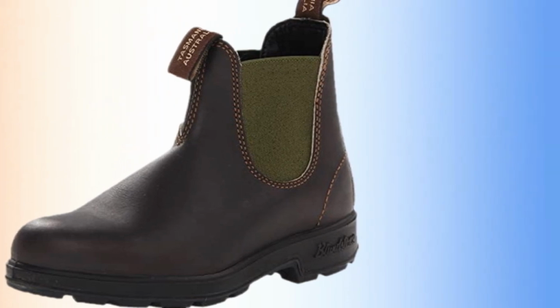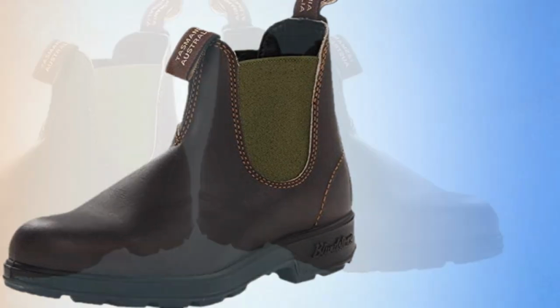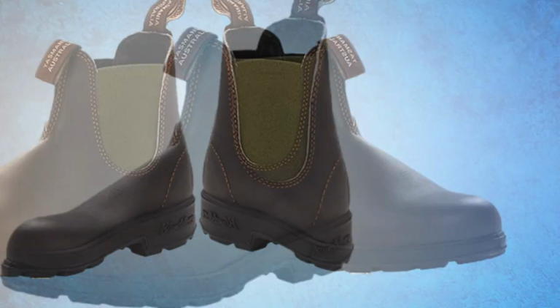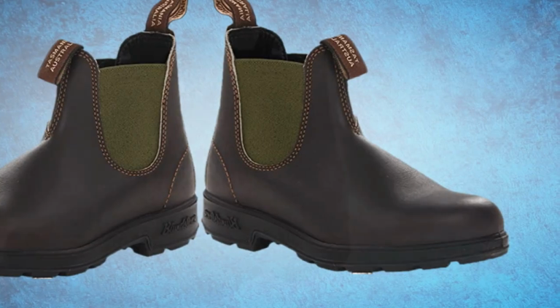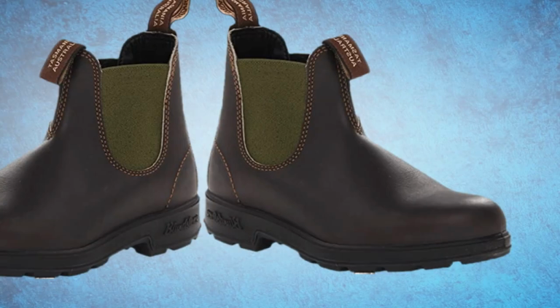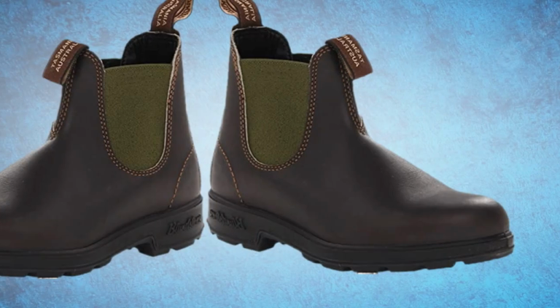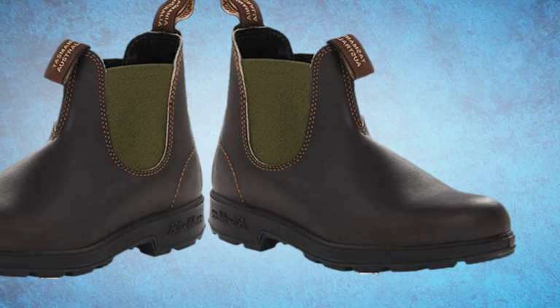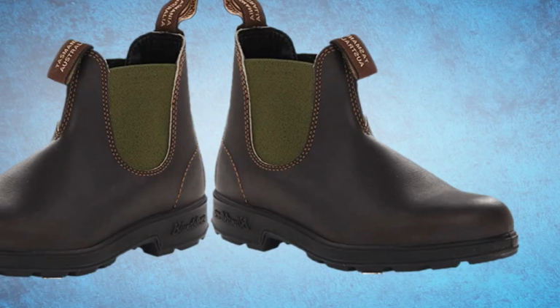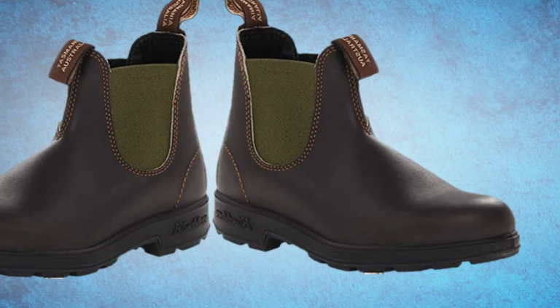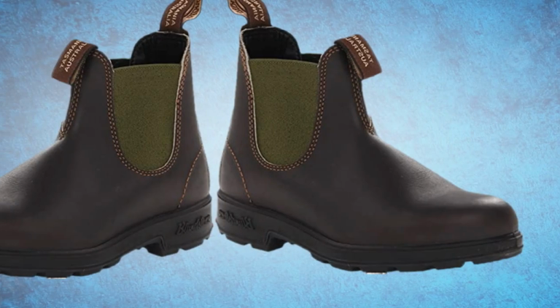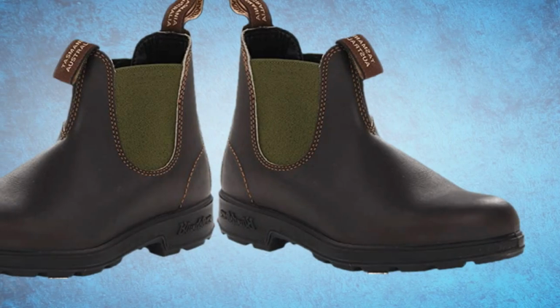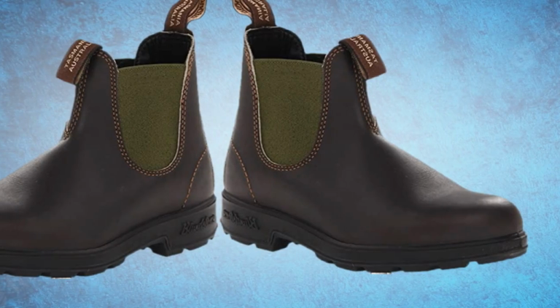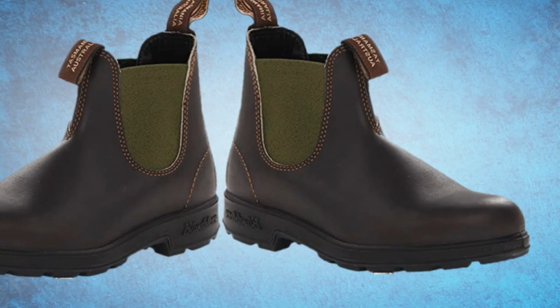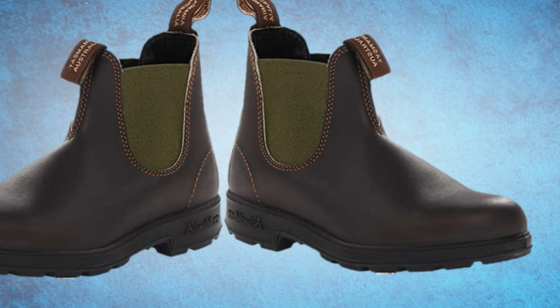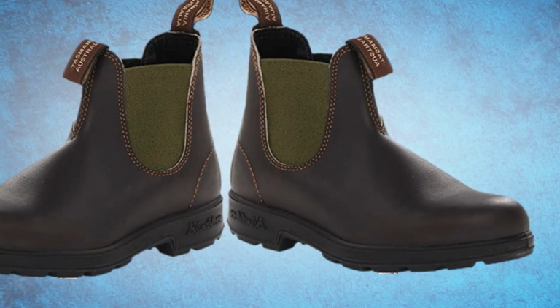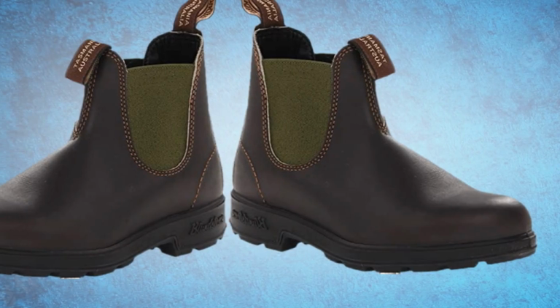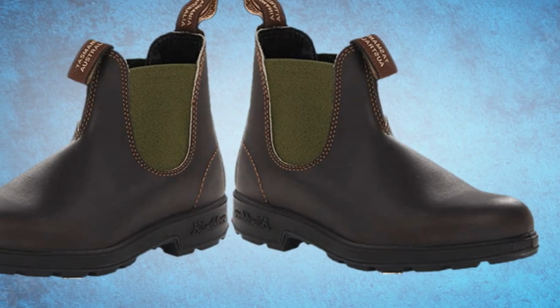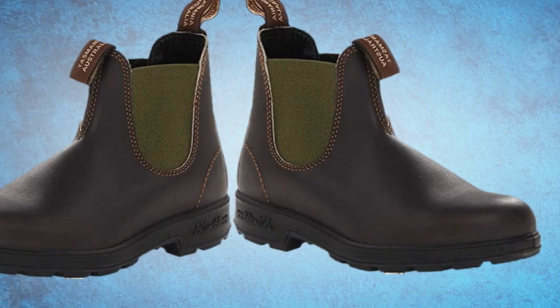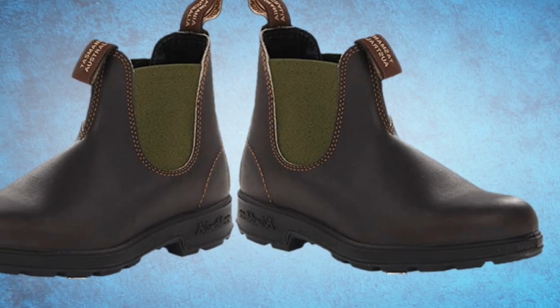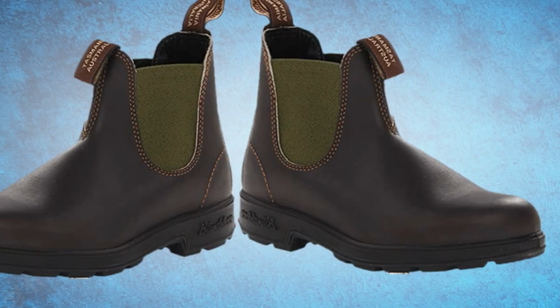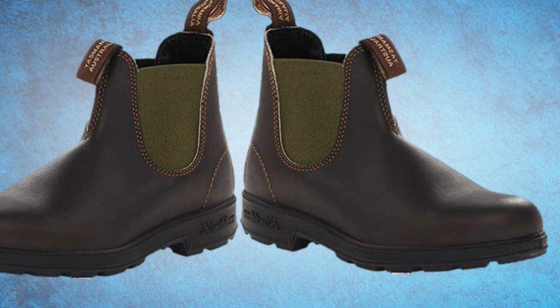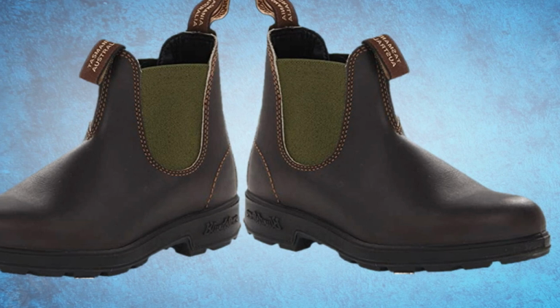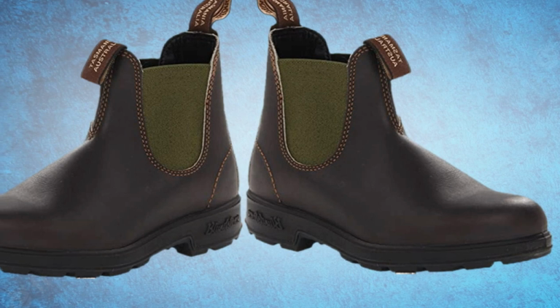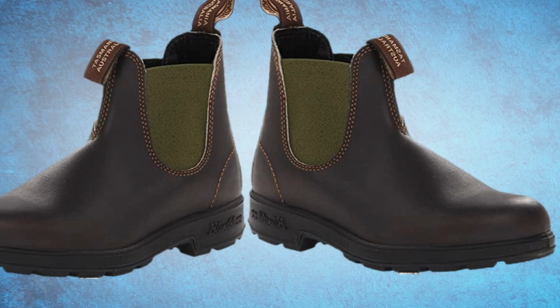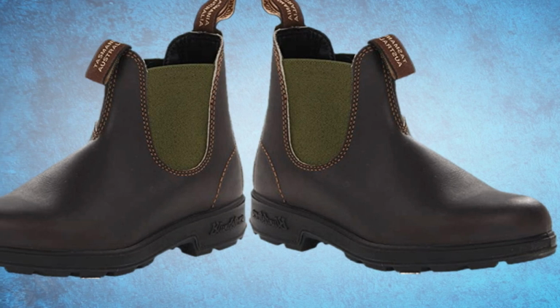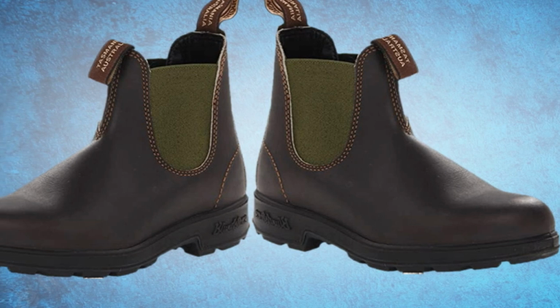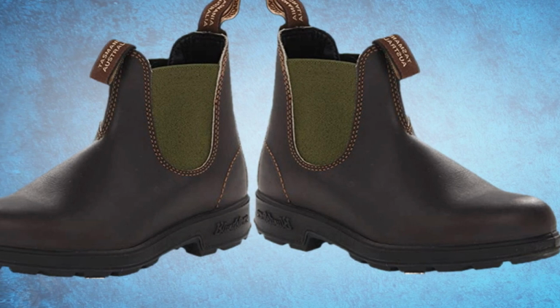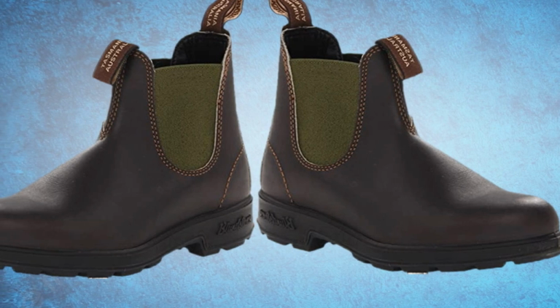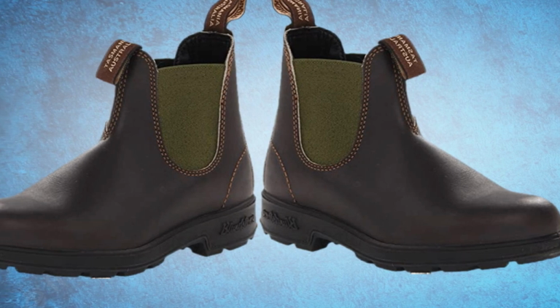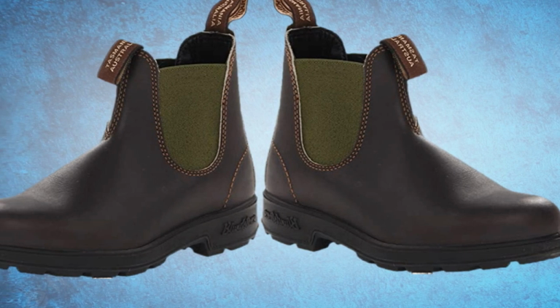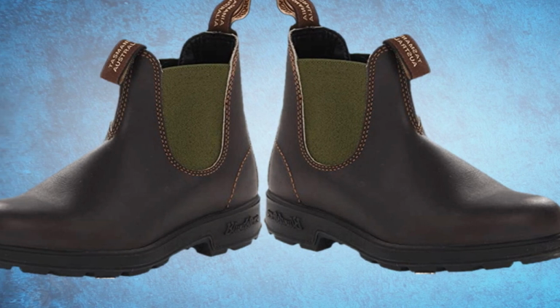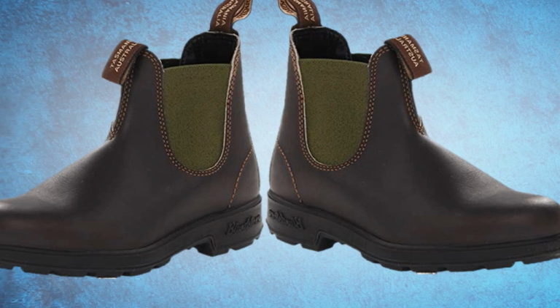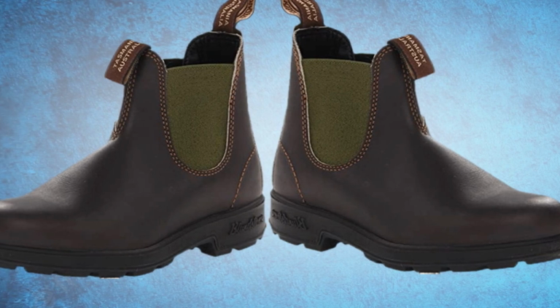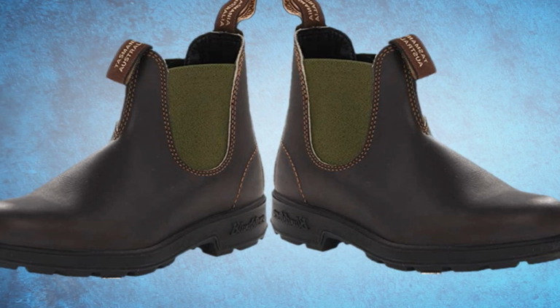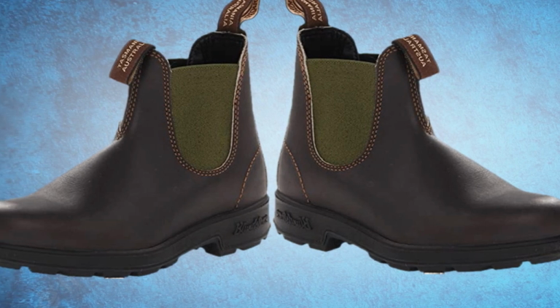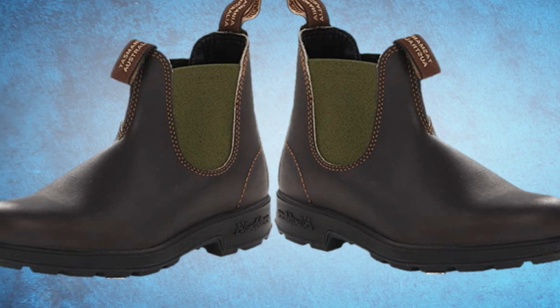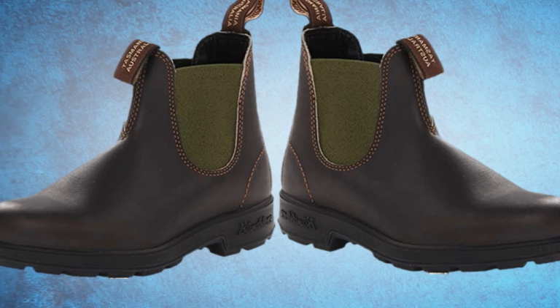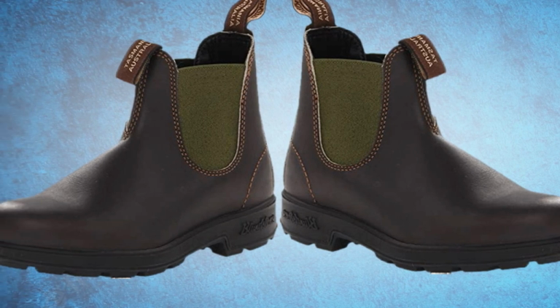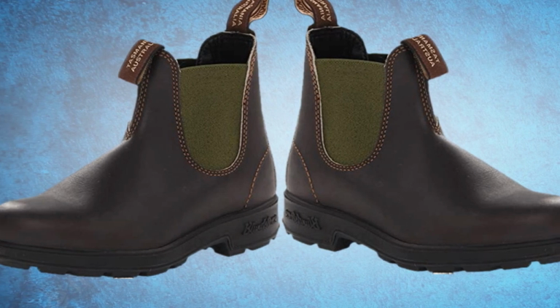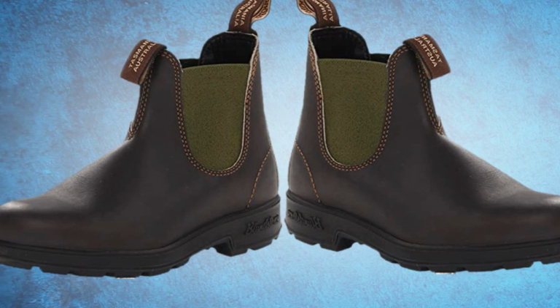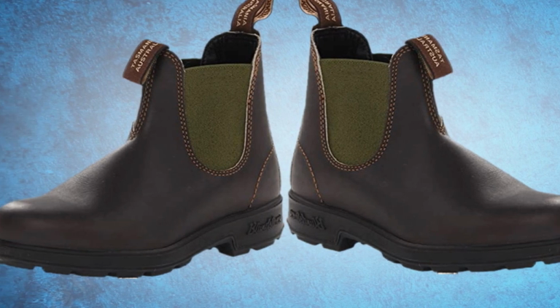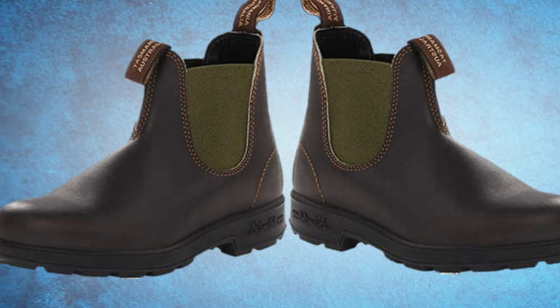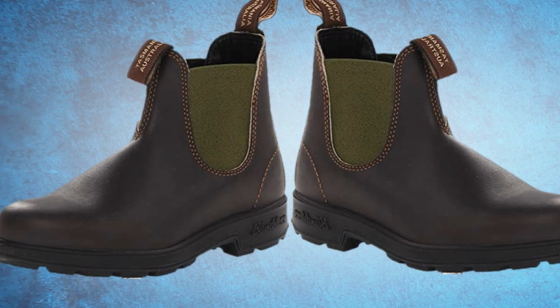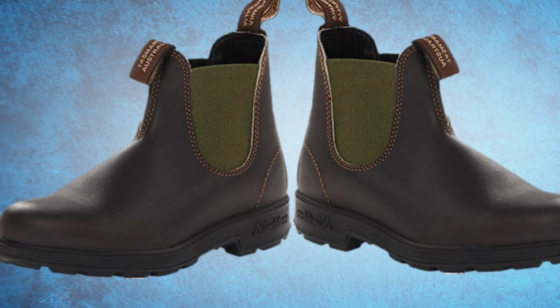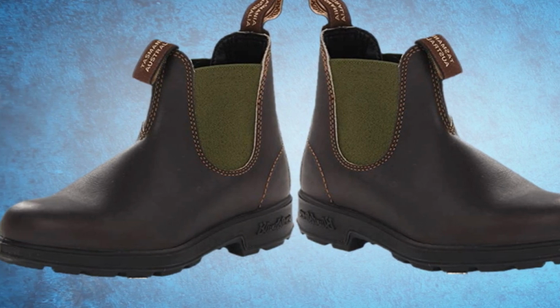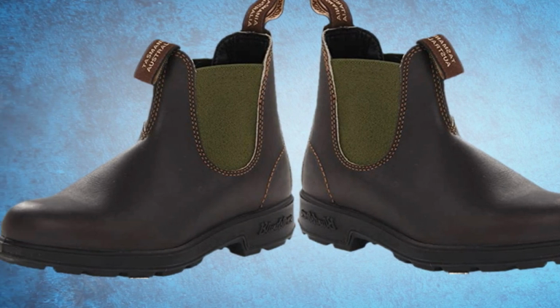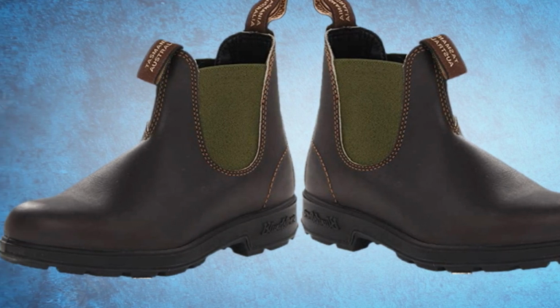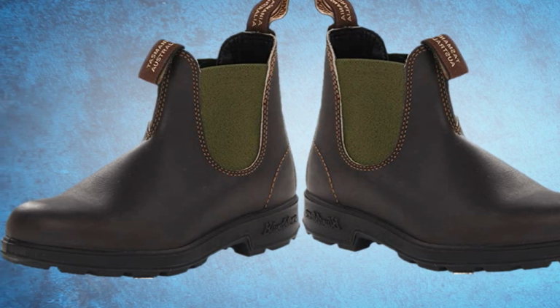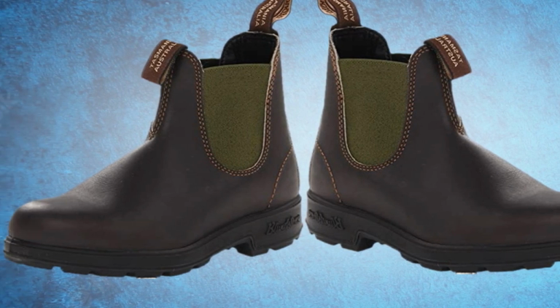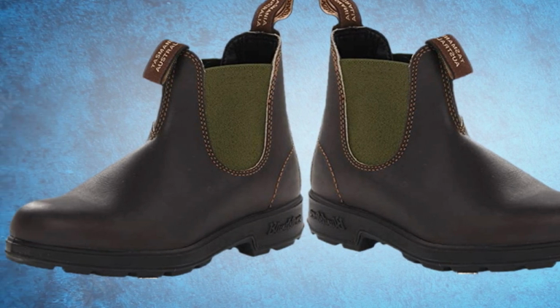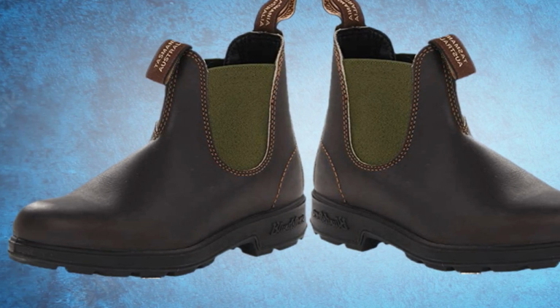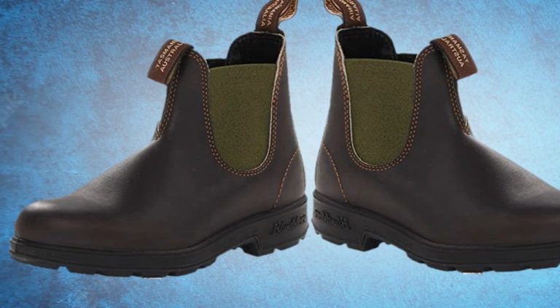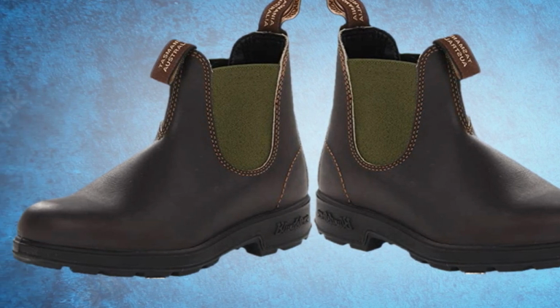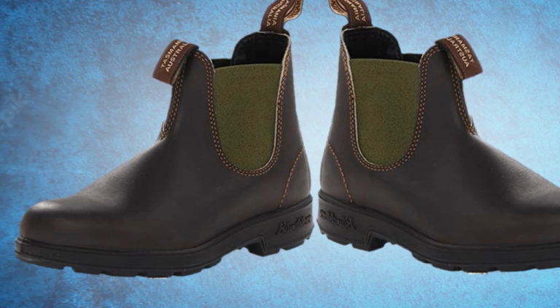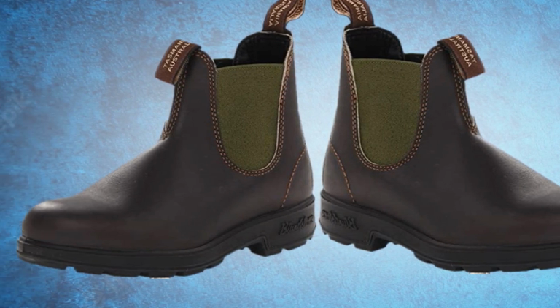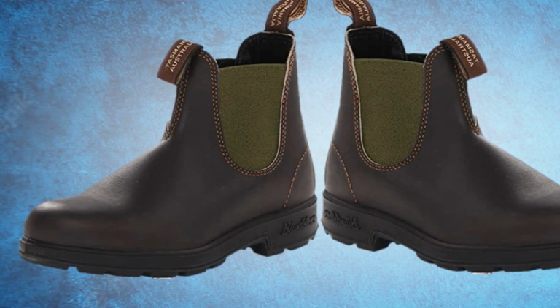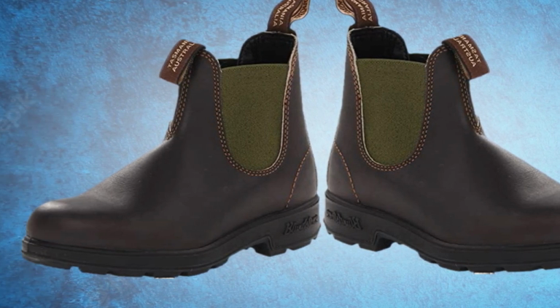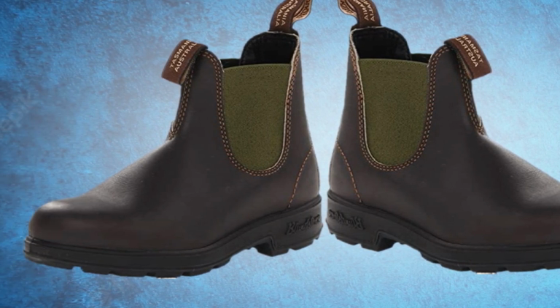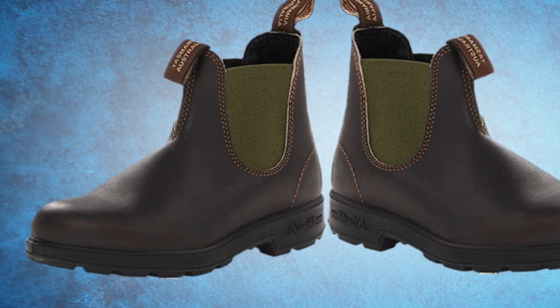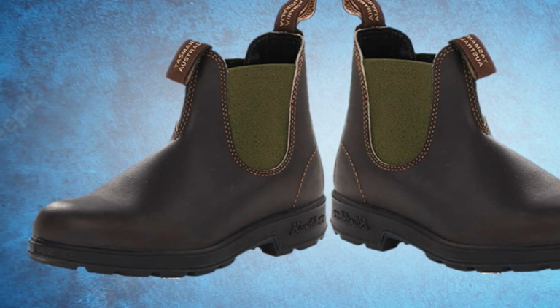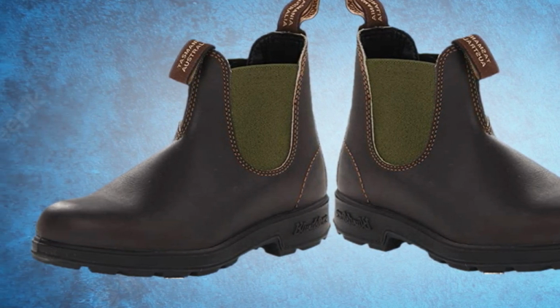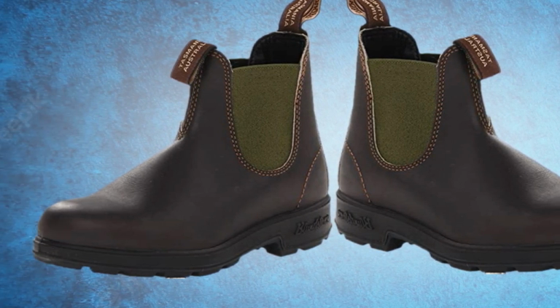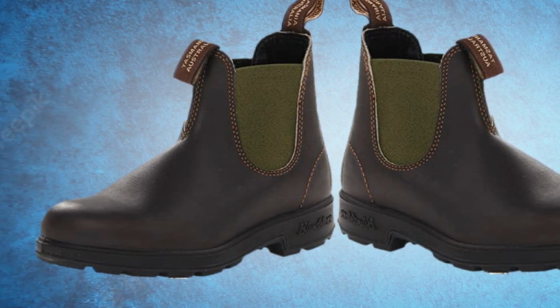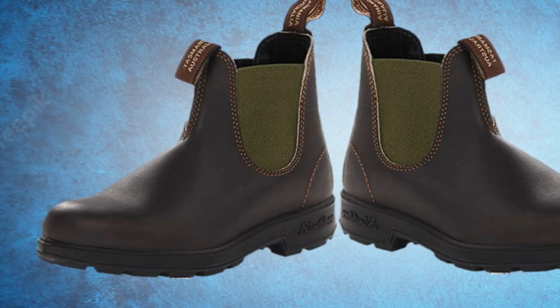If you know you'll be walking in freezing temperatures more often than not, the brand offers an insulated version of the same style.